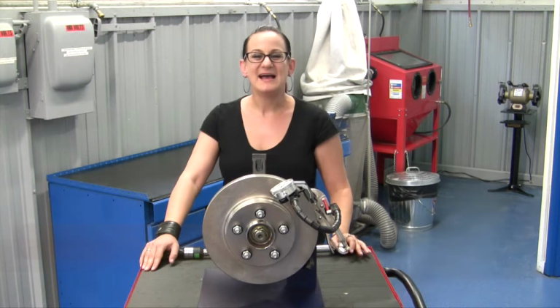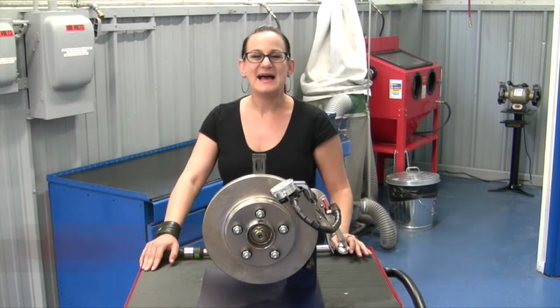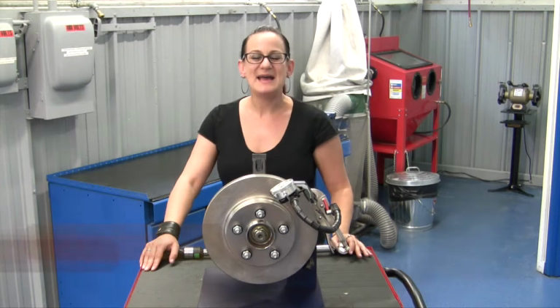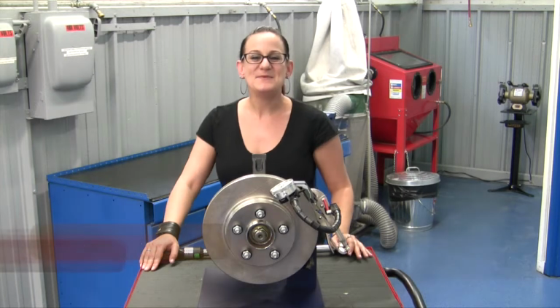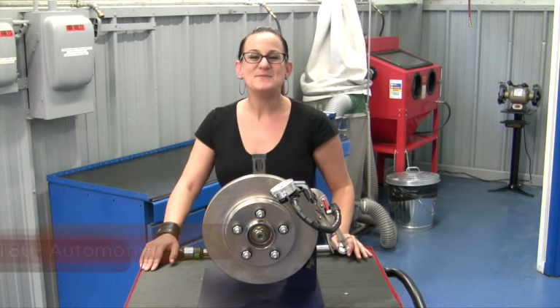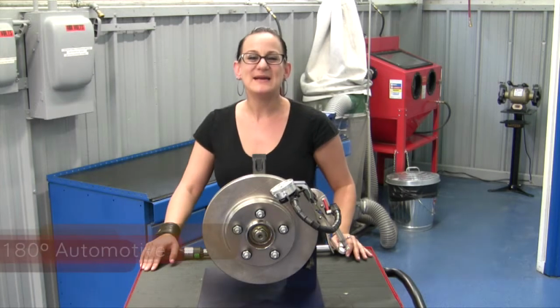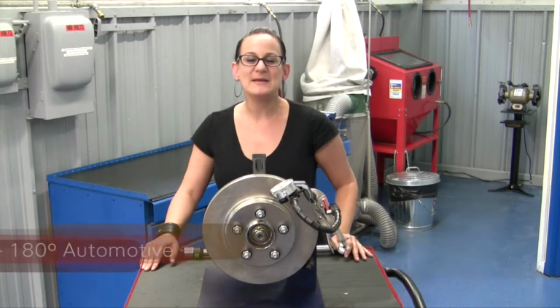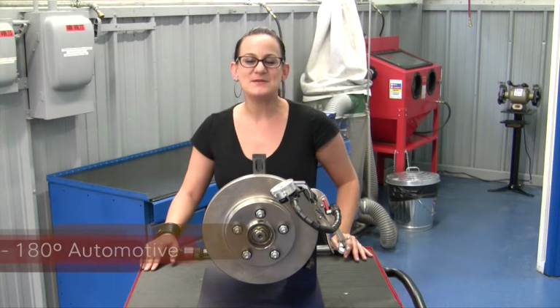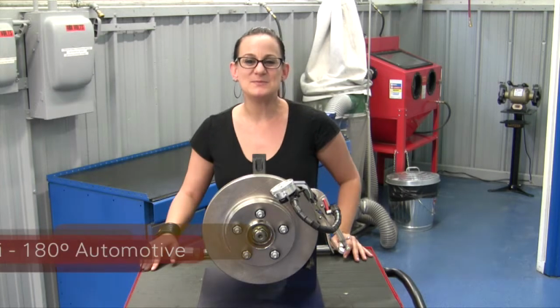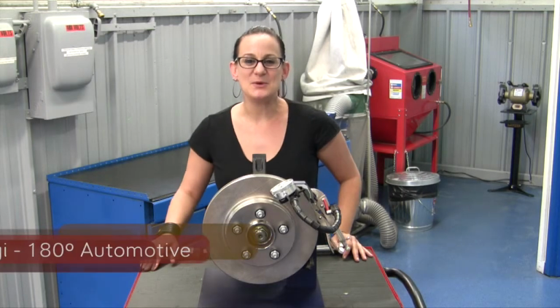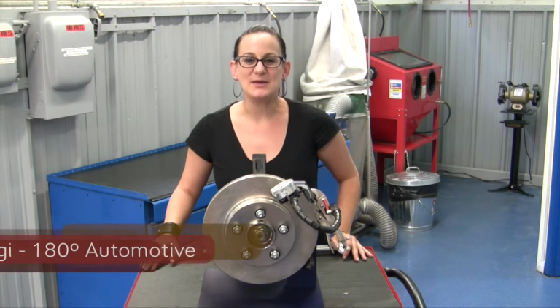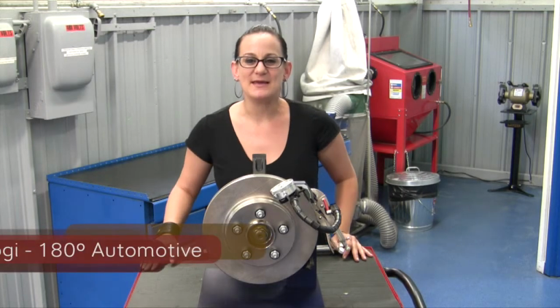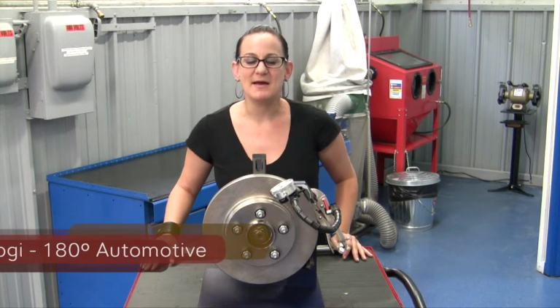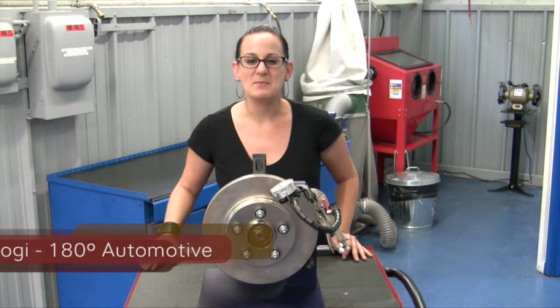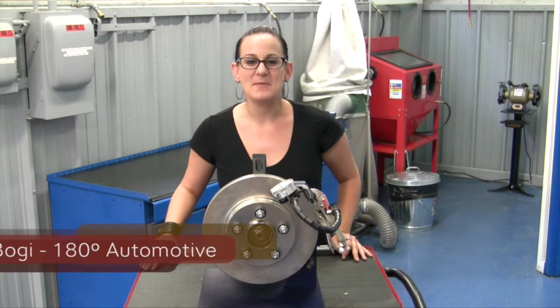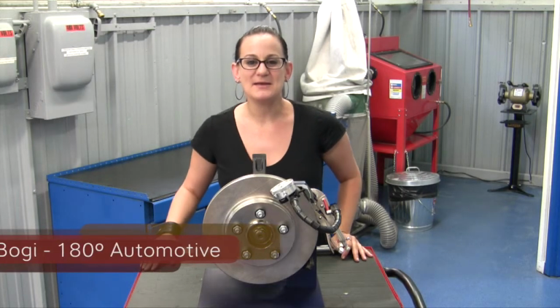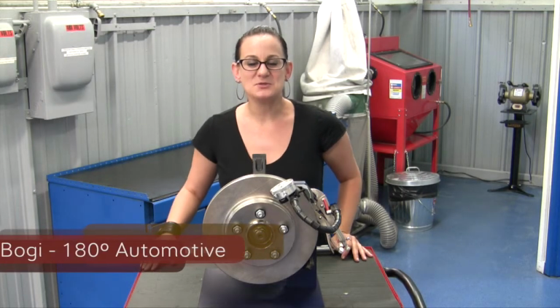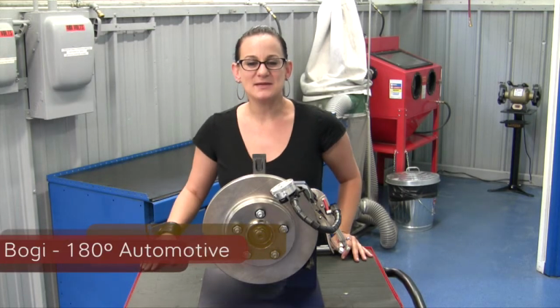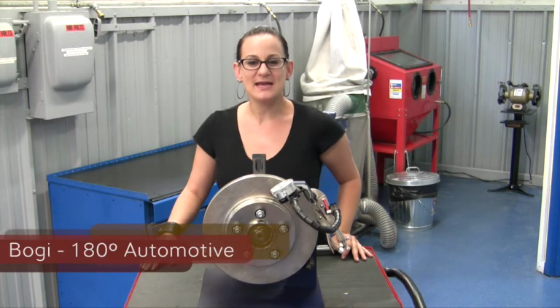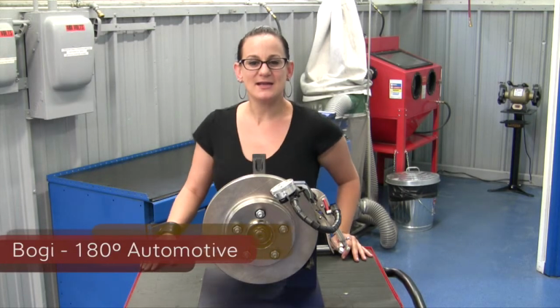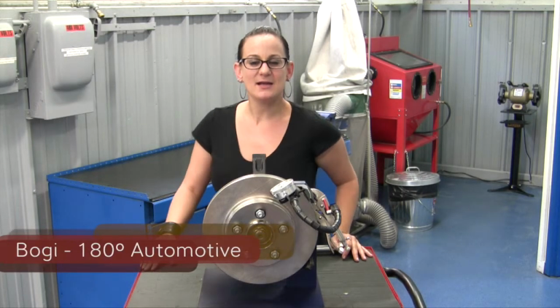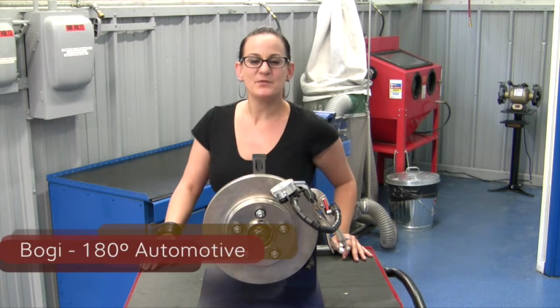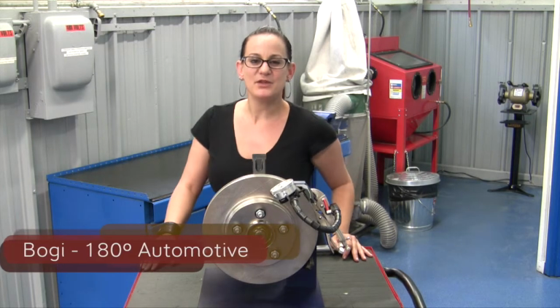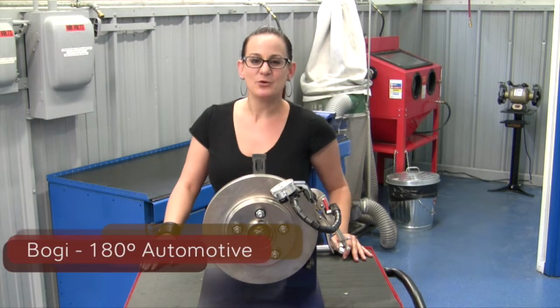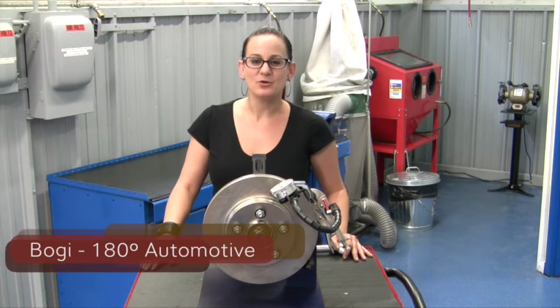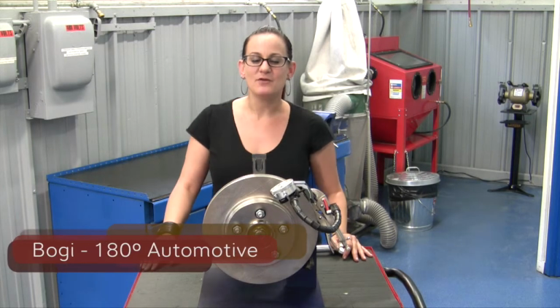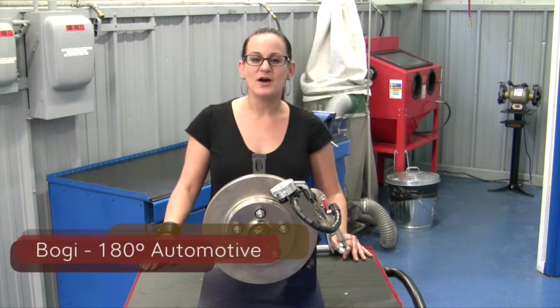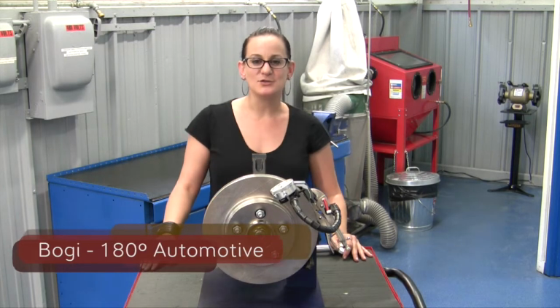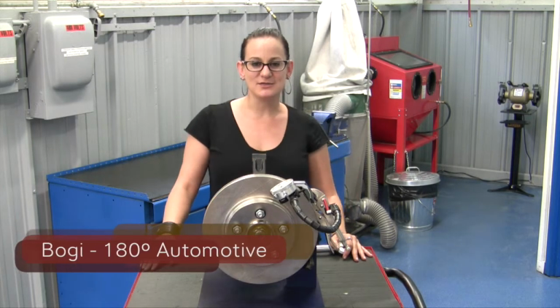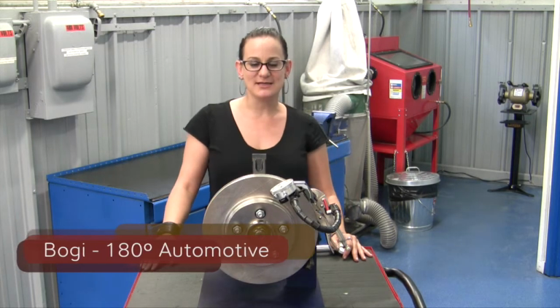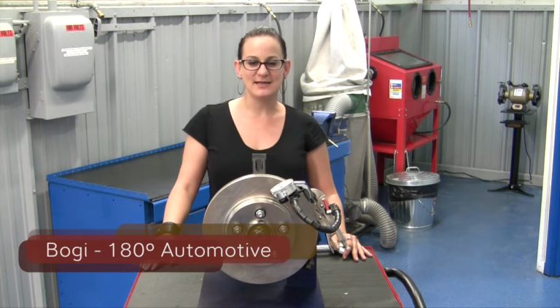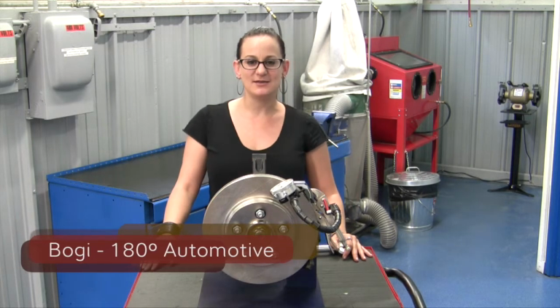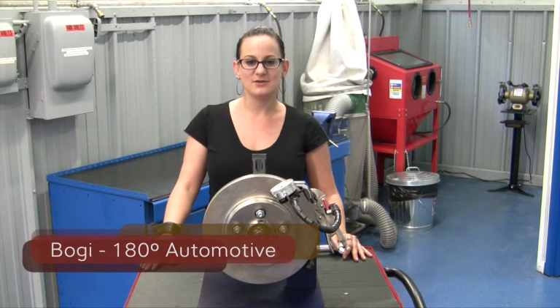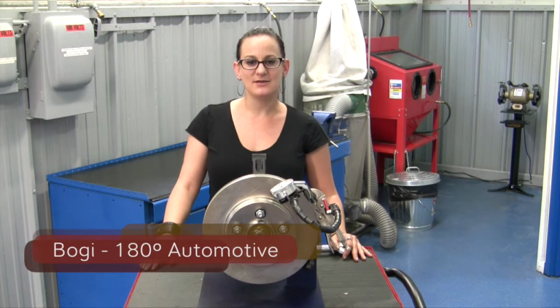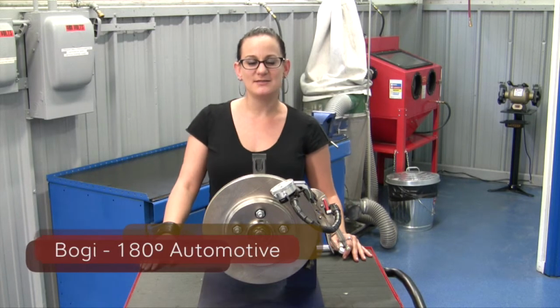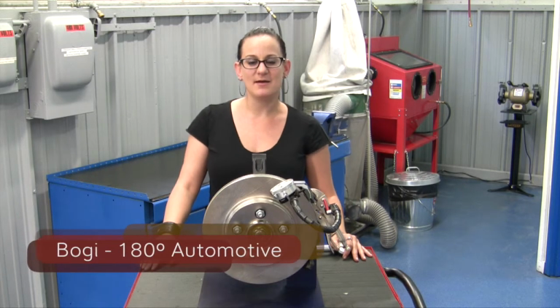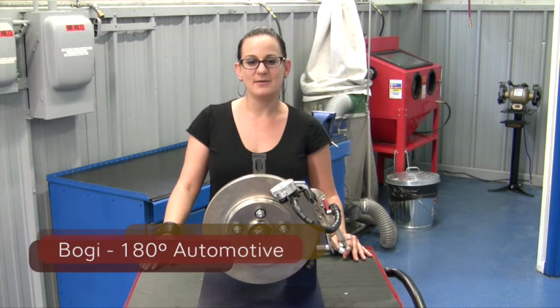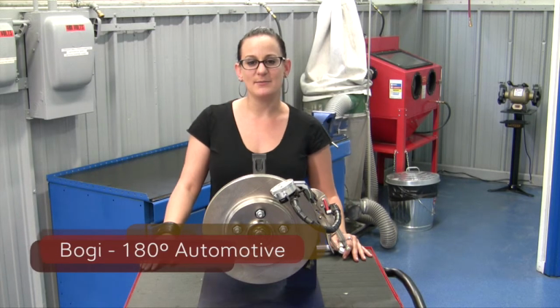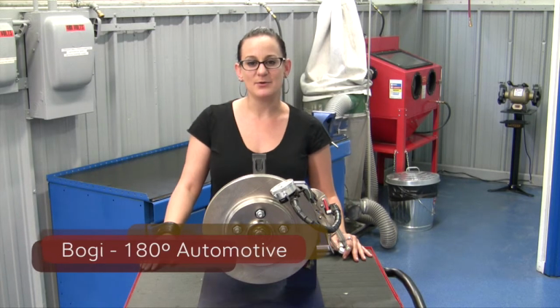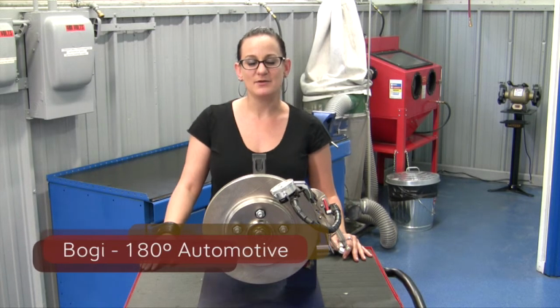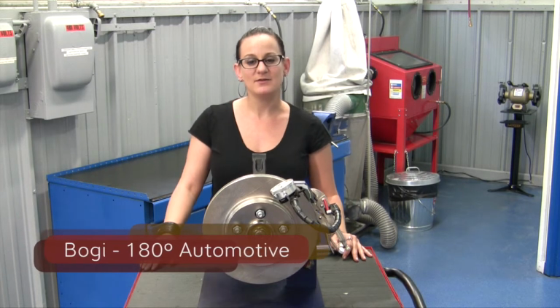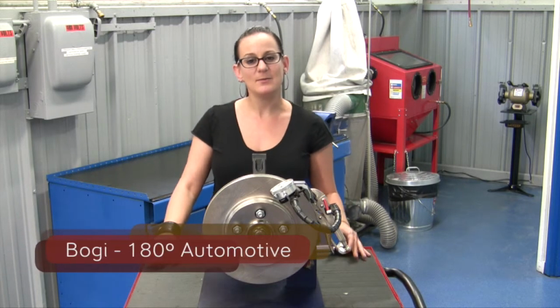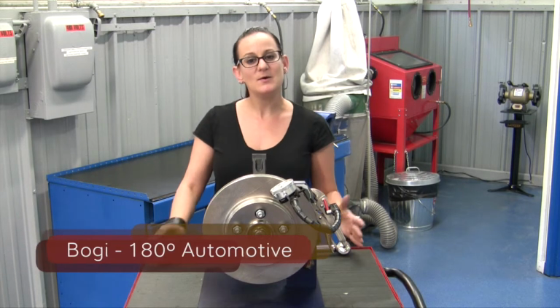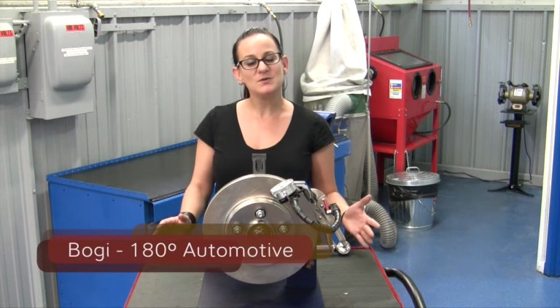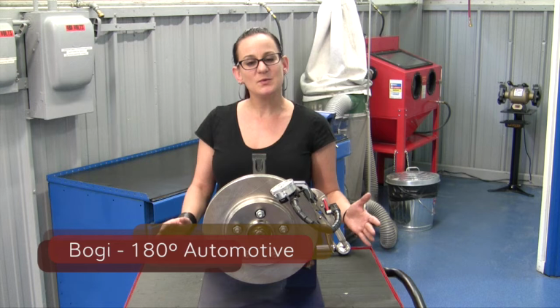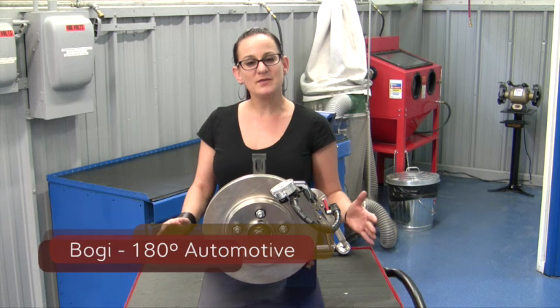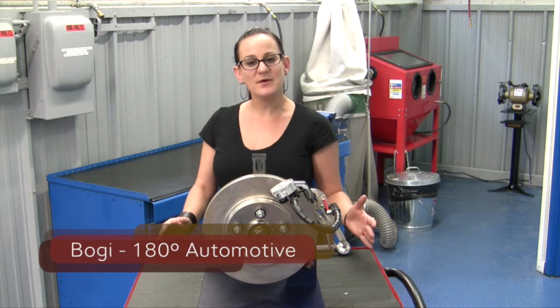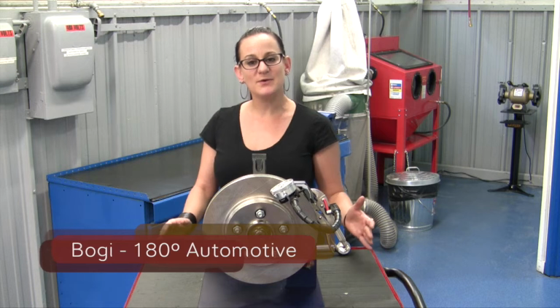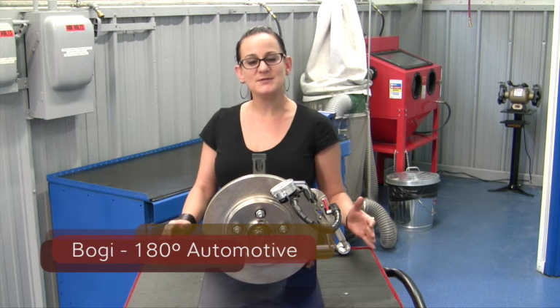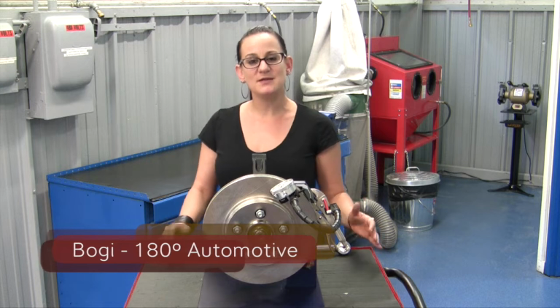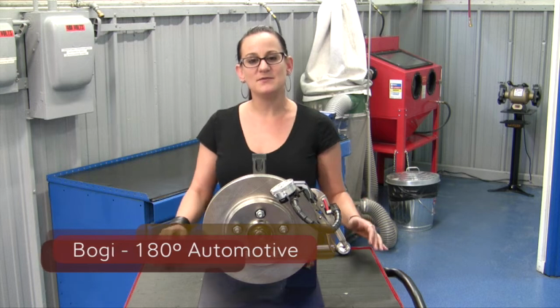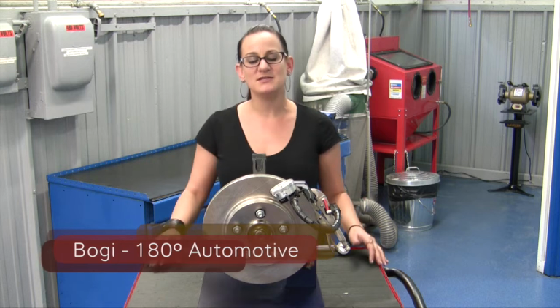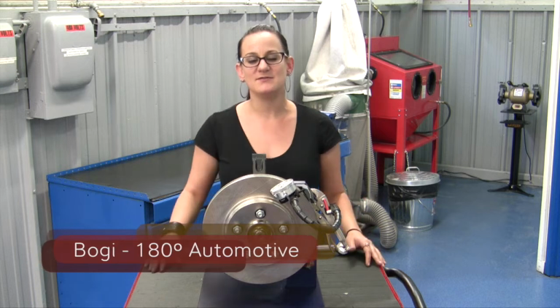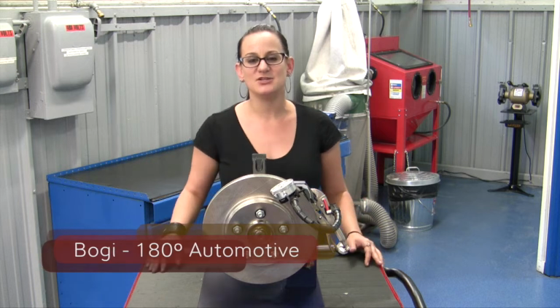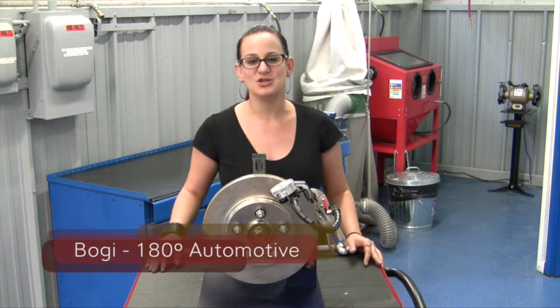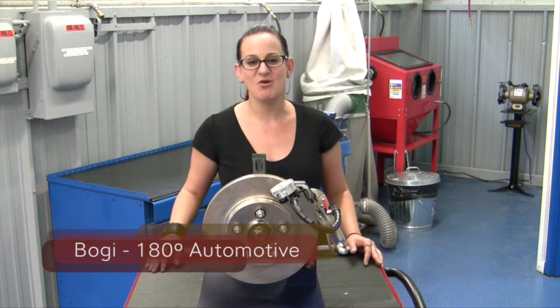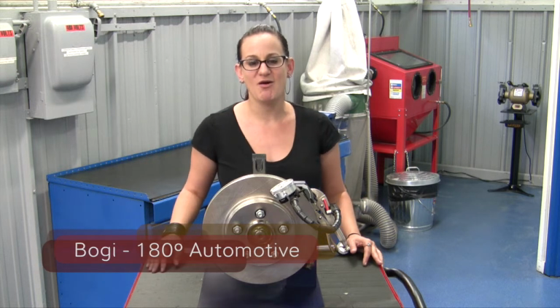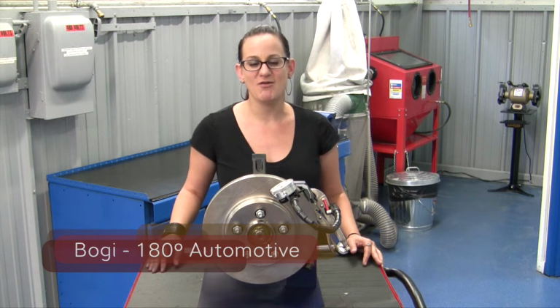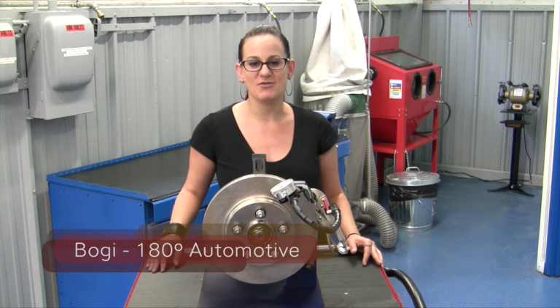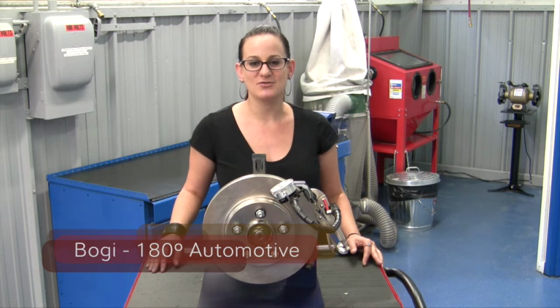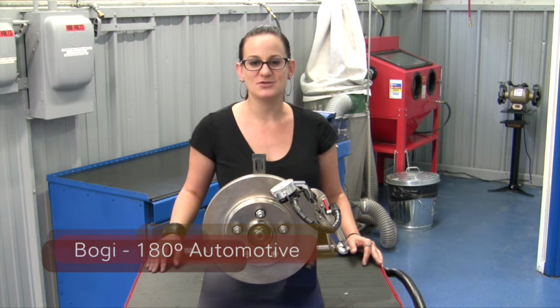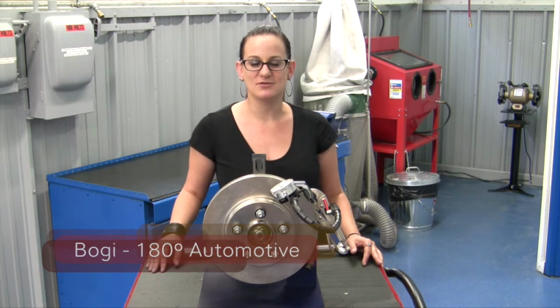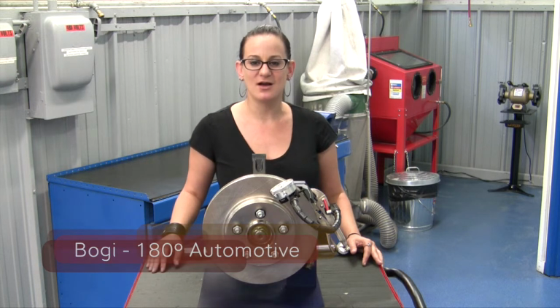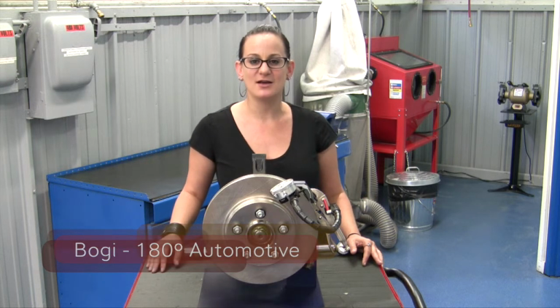Hi, my name is Bogie. I'm a master mechanic and the owner of 180 Degrees Automotive, and I'm also one of the hosts of the TV show All Girls Garage.